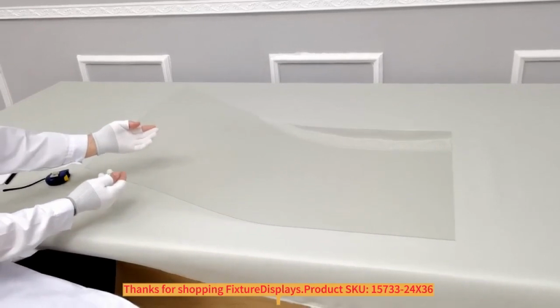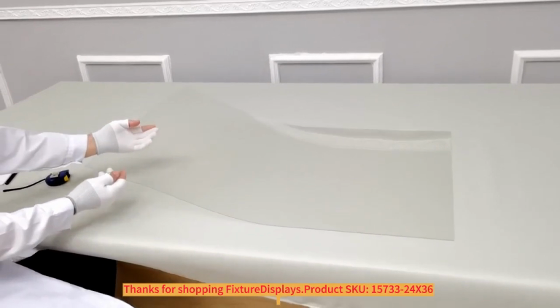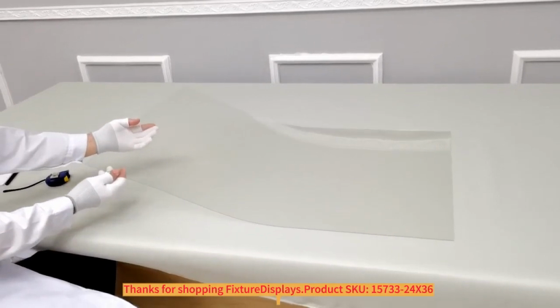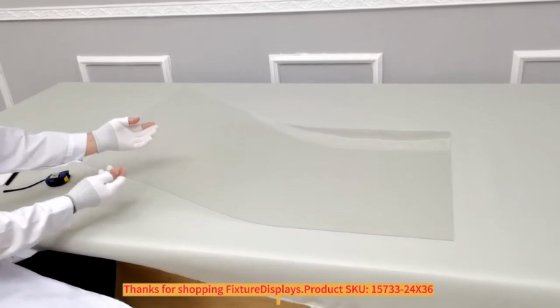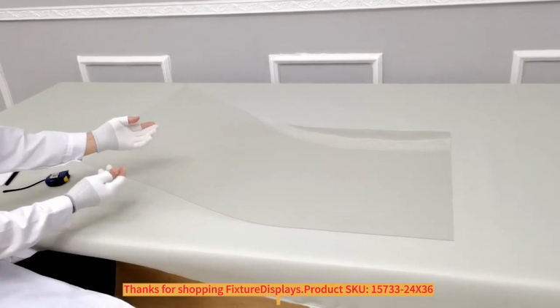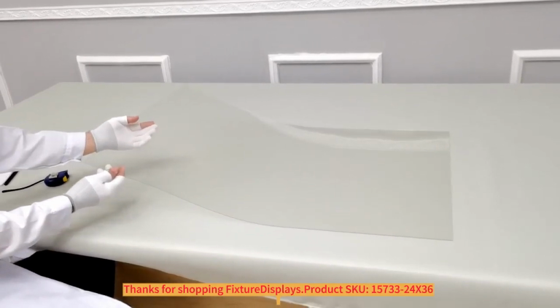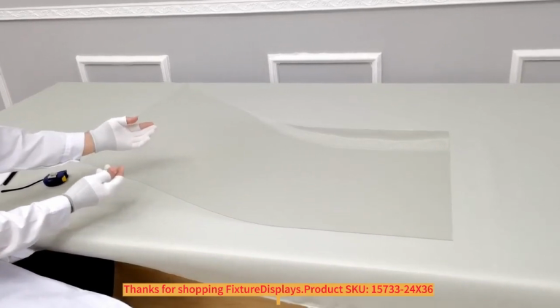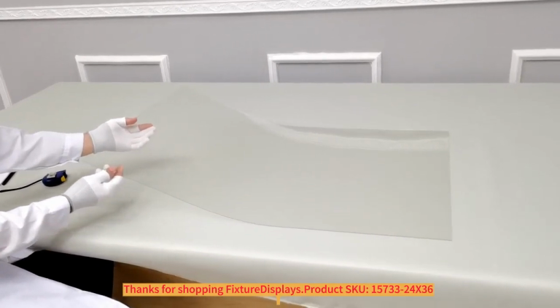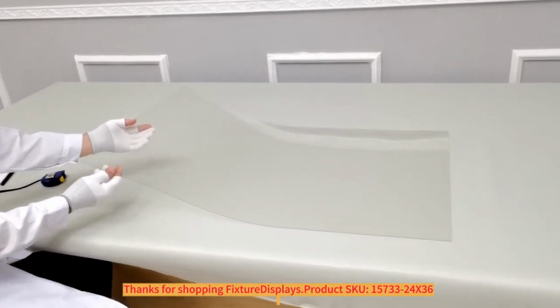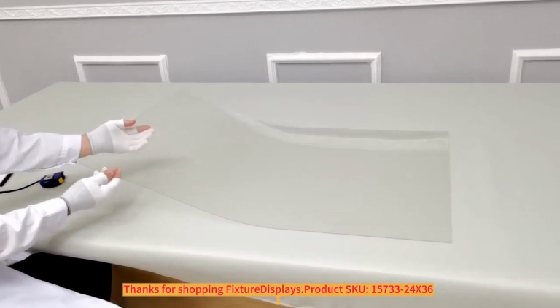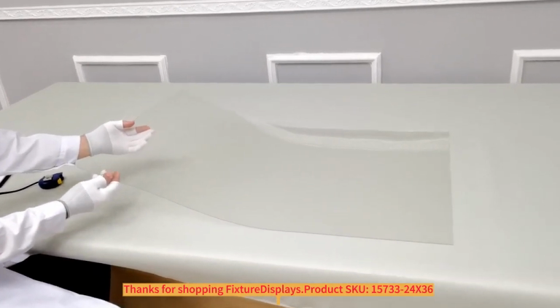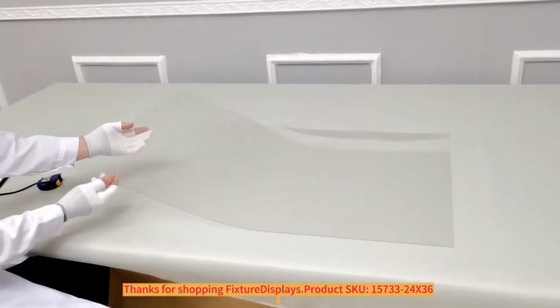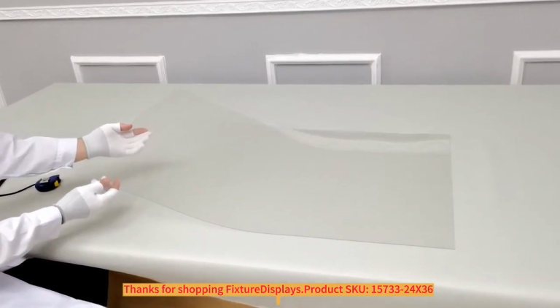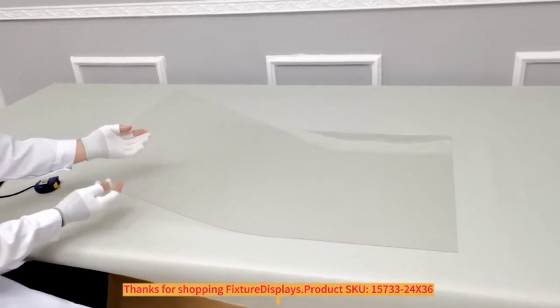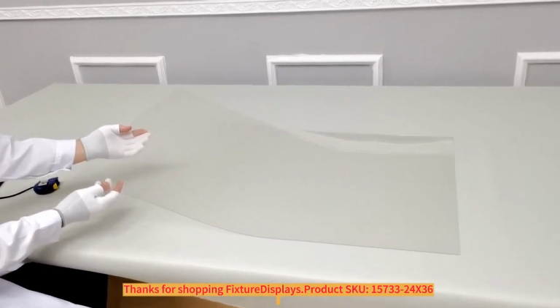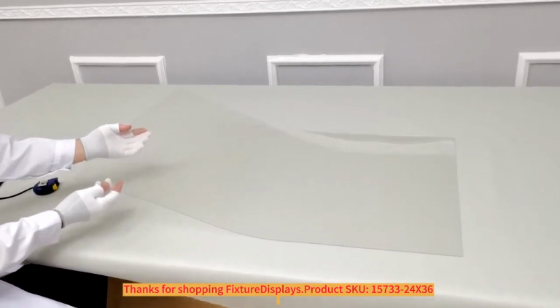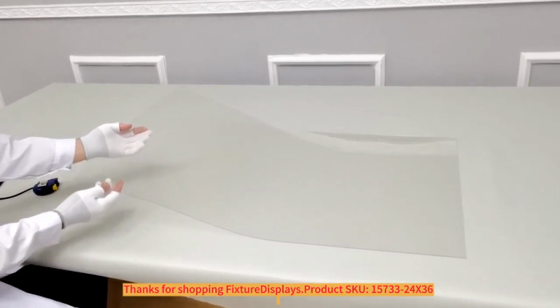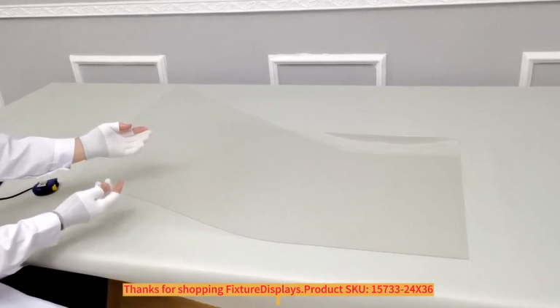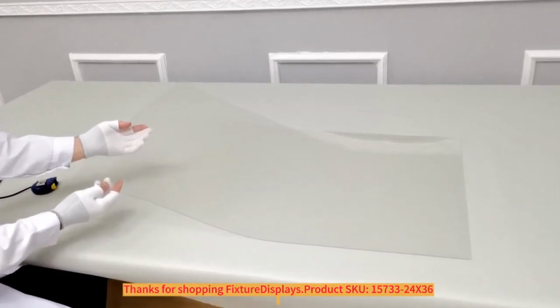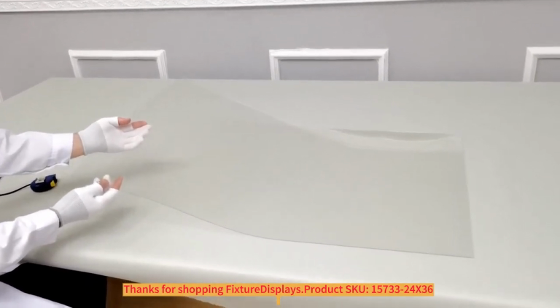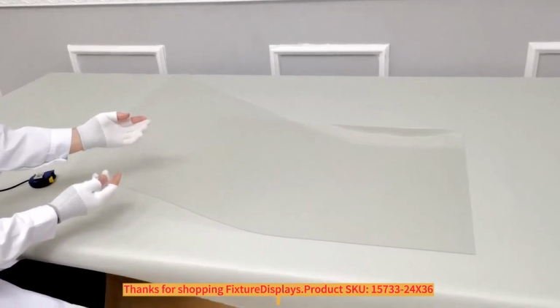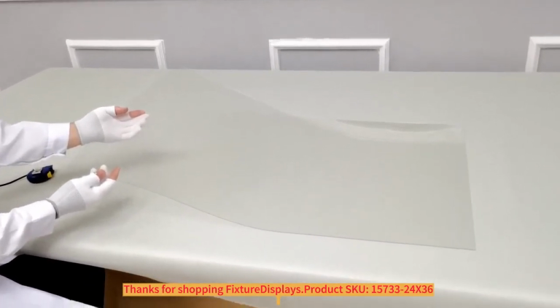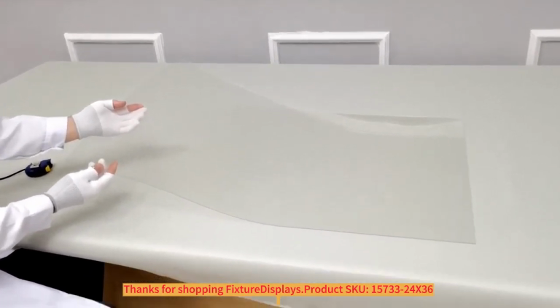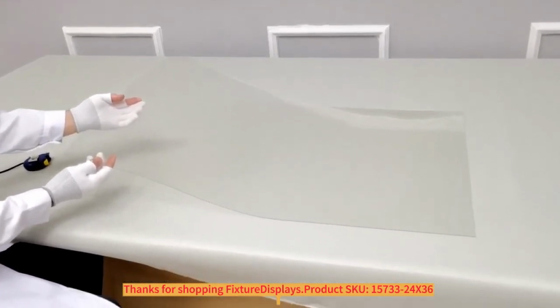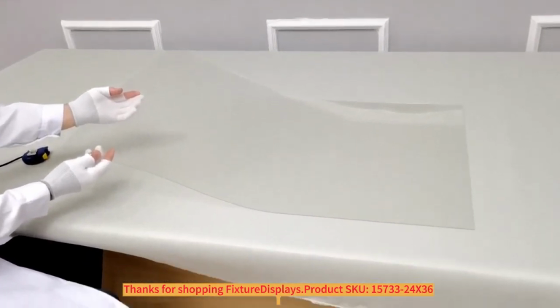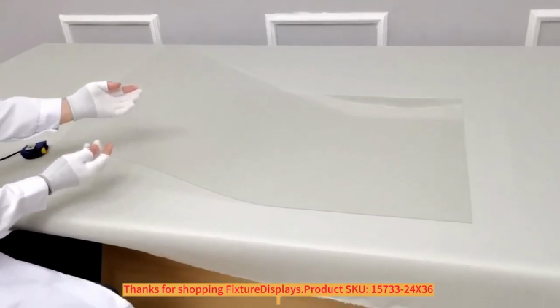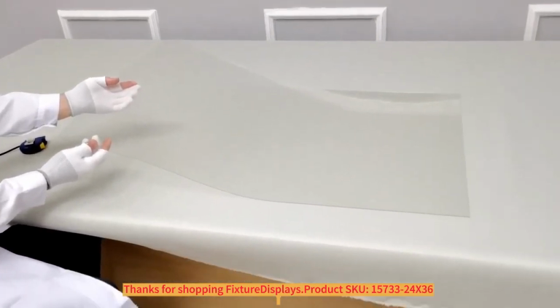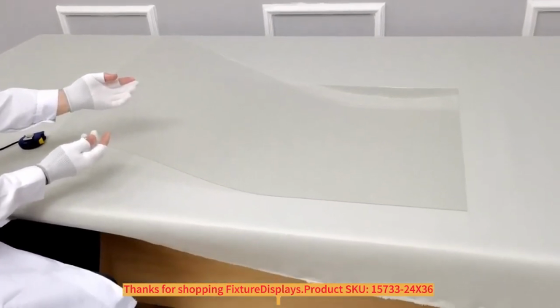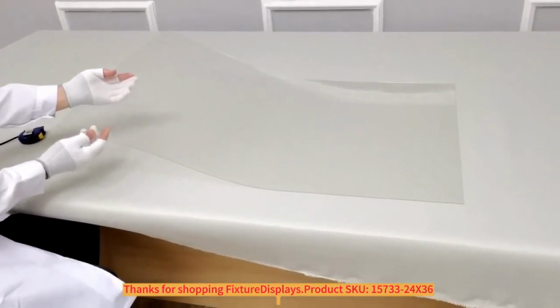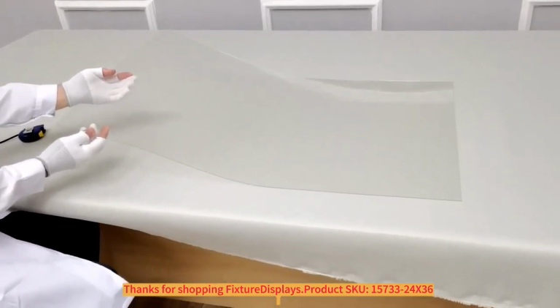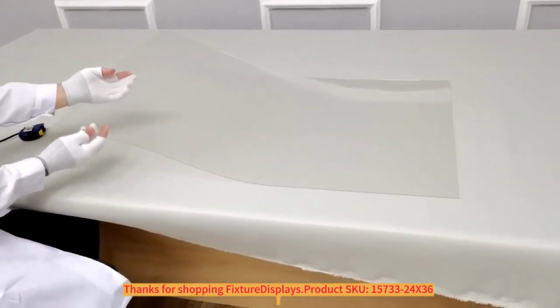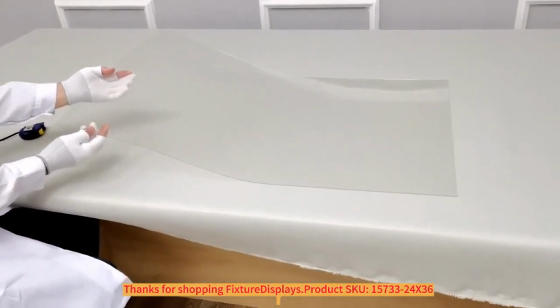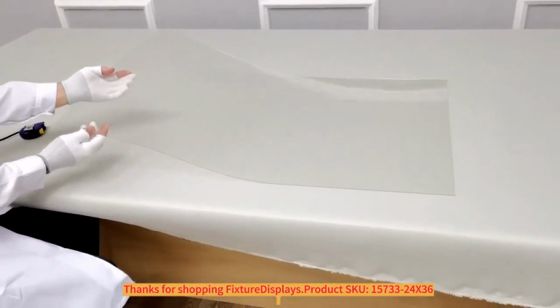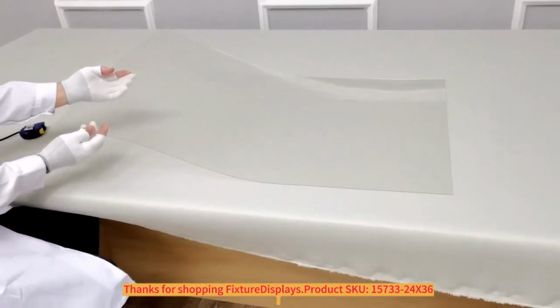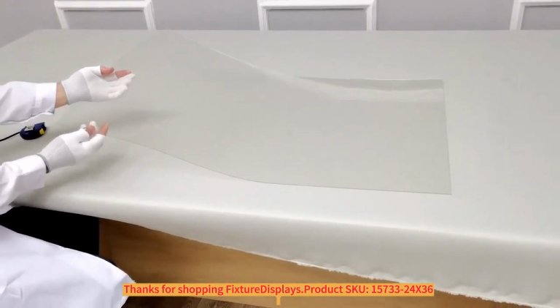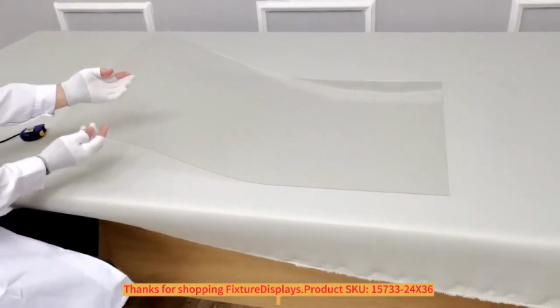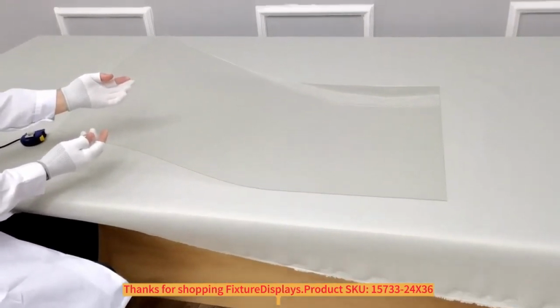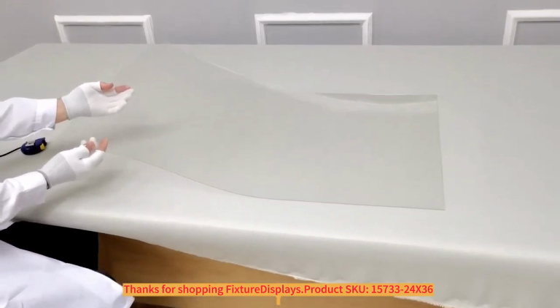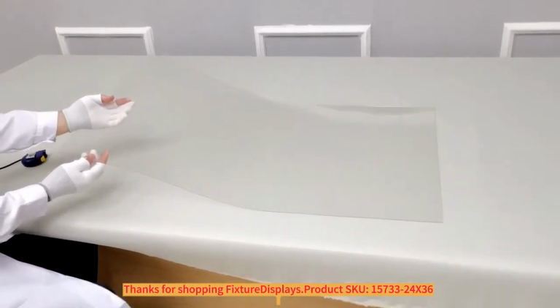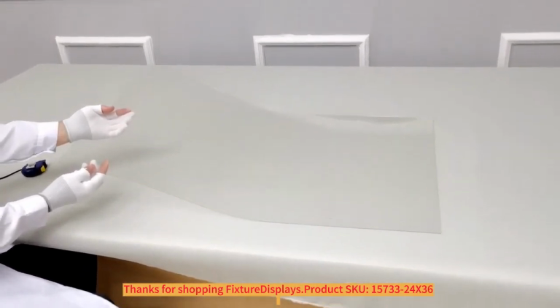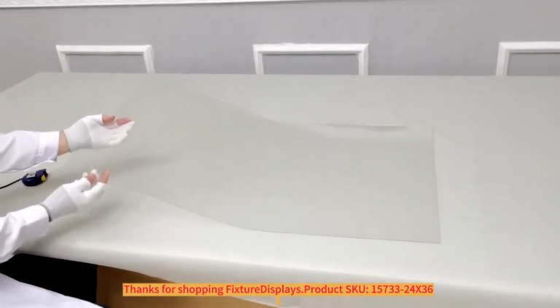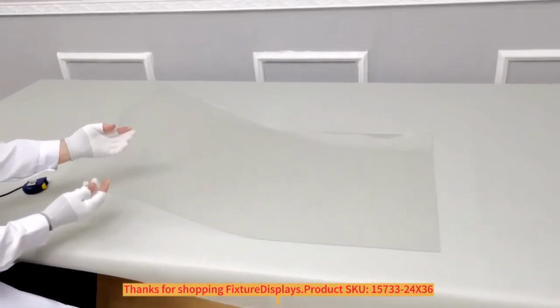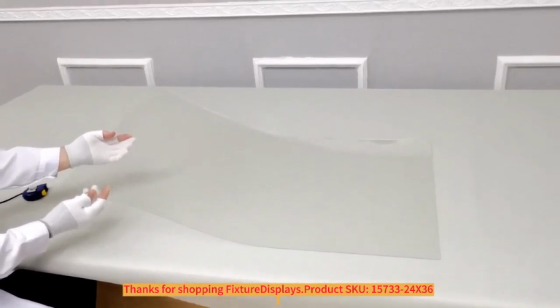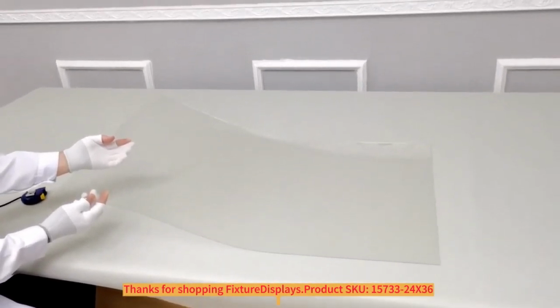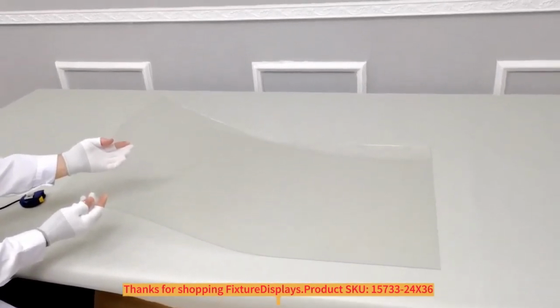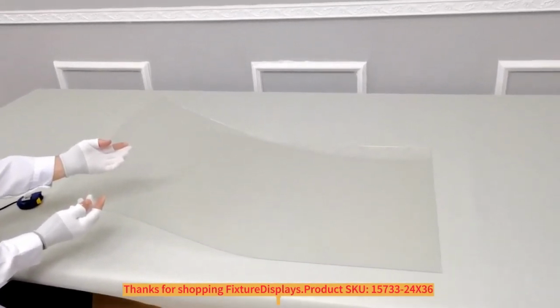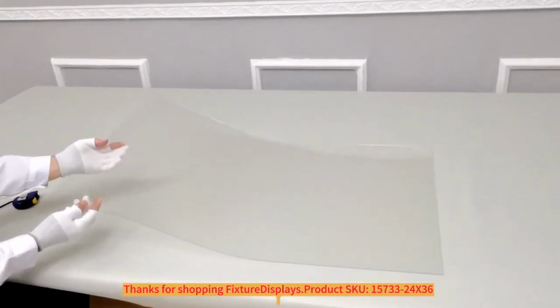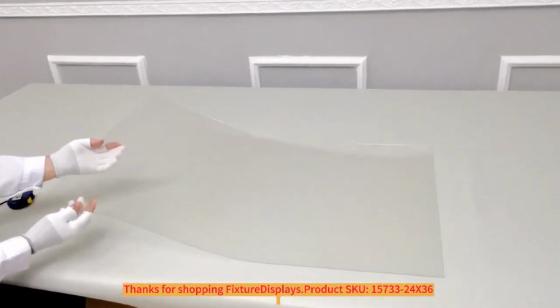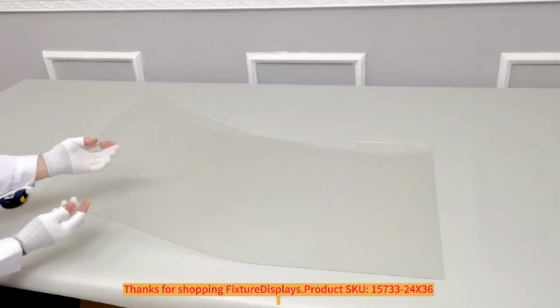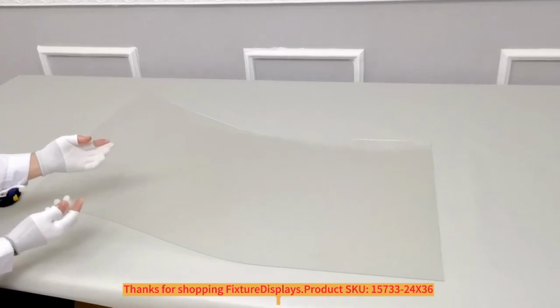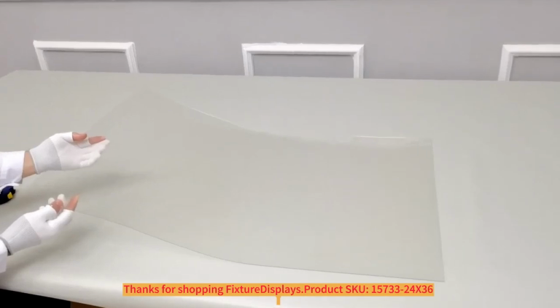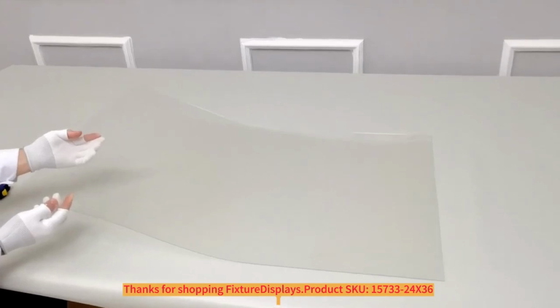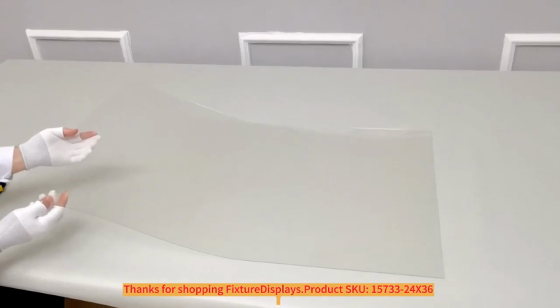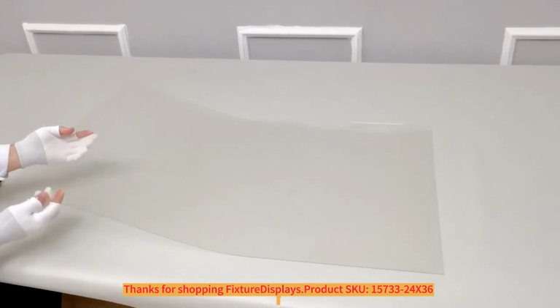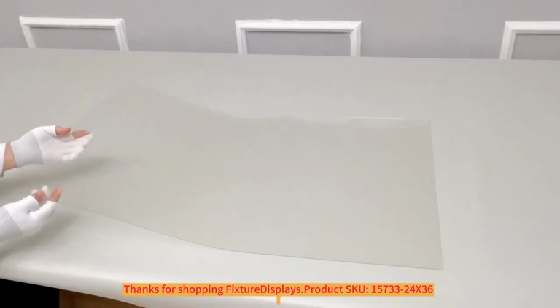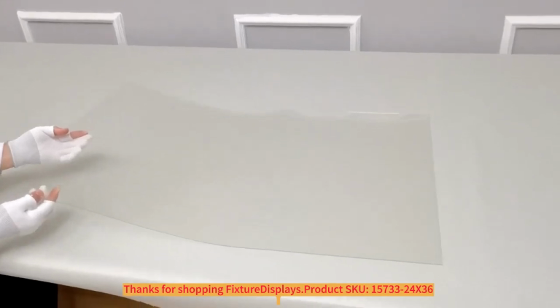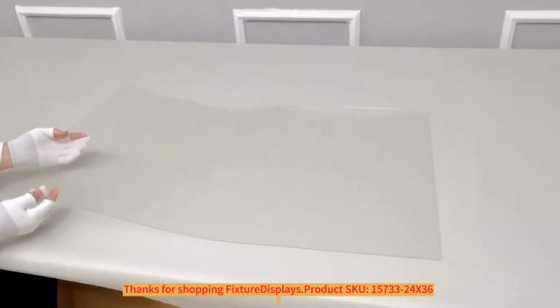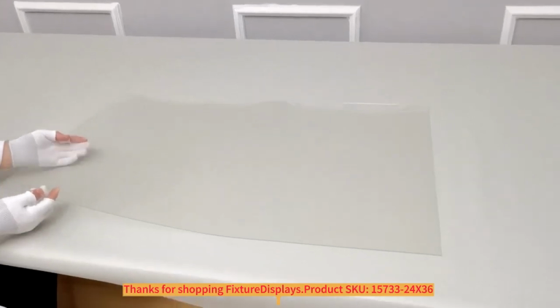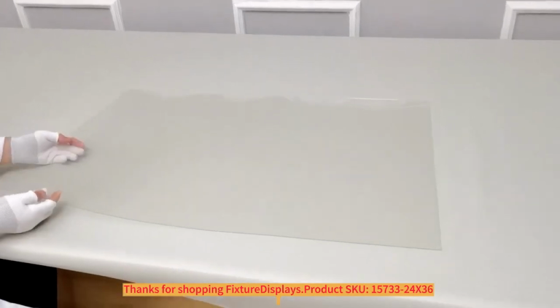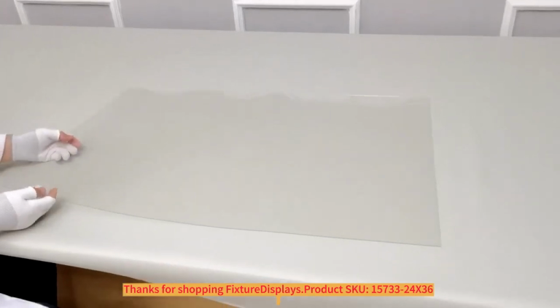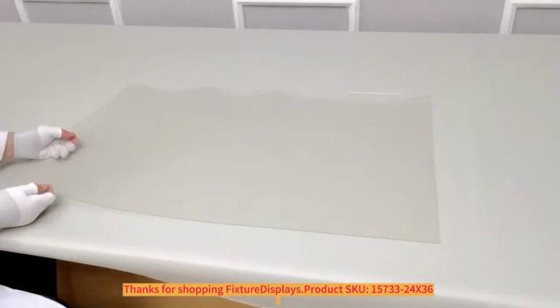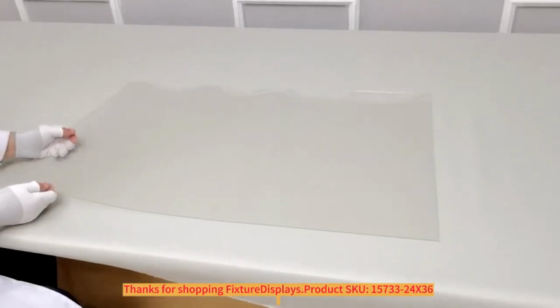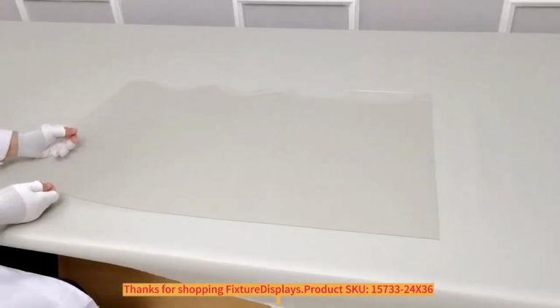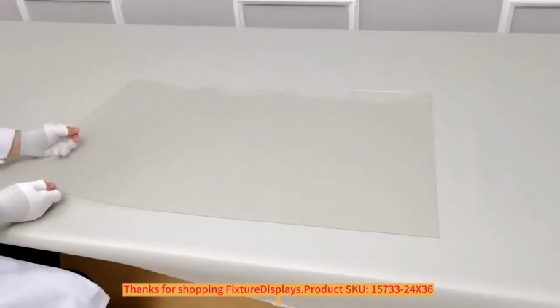If you have any questions, feel free to email us at cs@fixturedisplays.com.